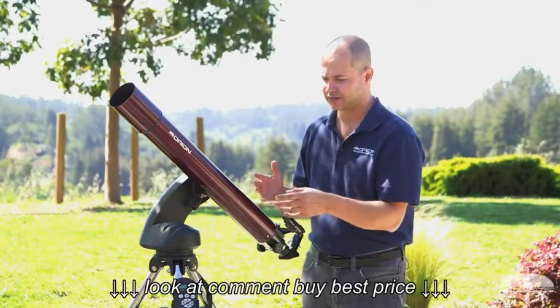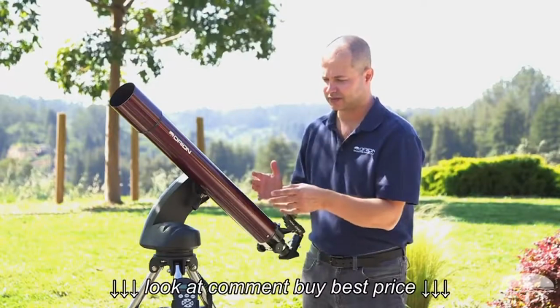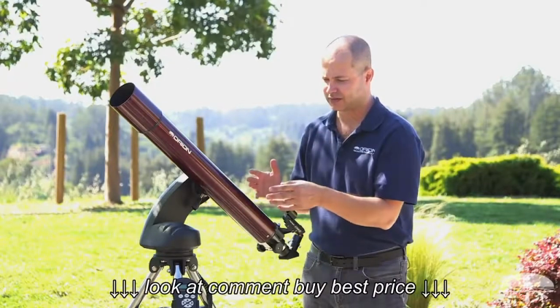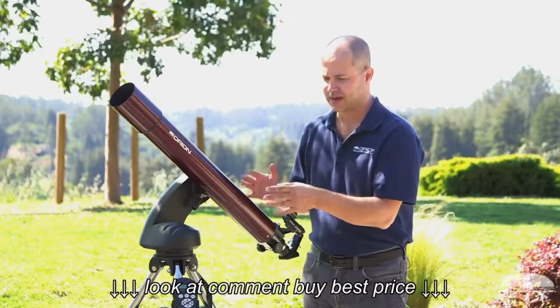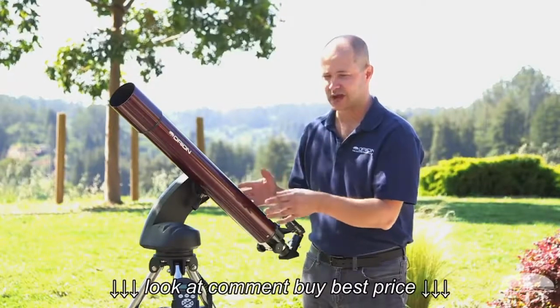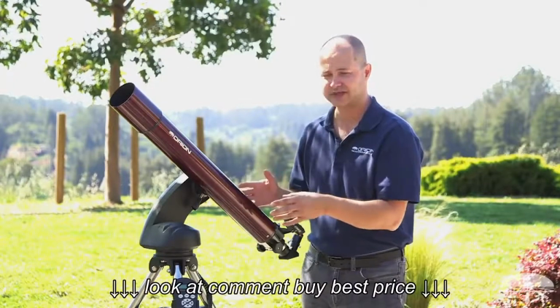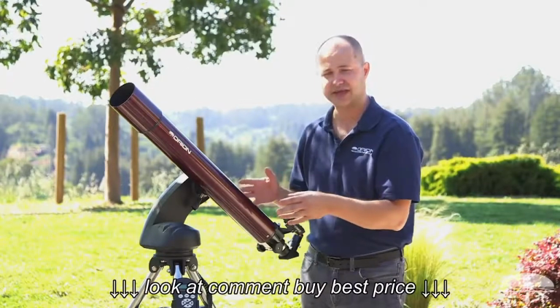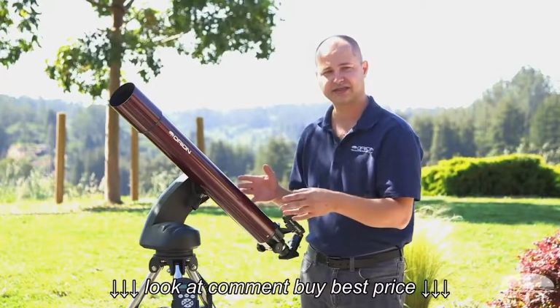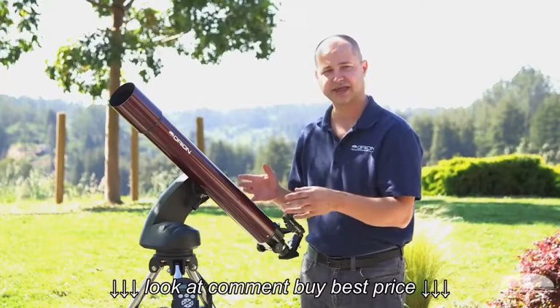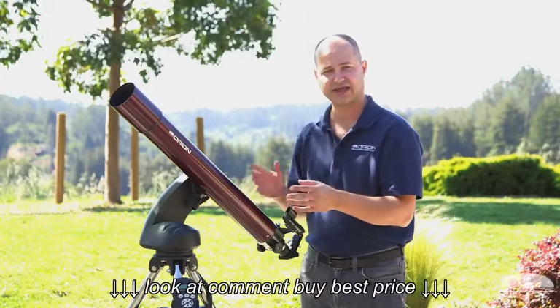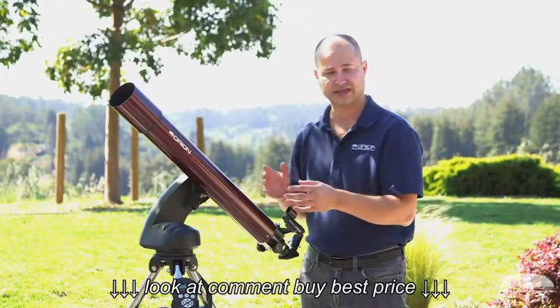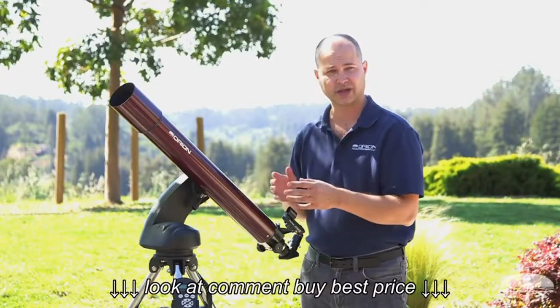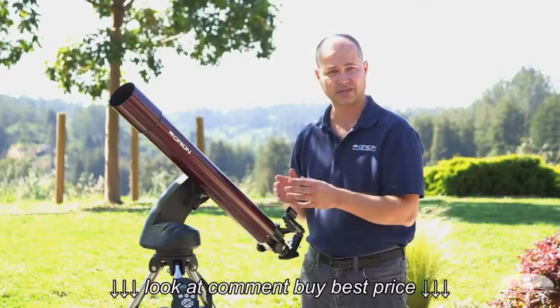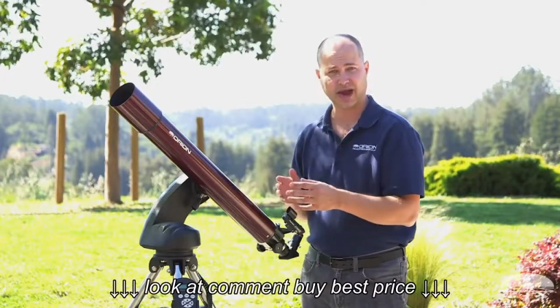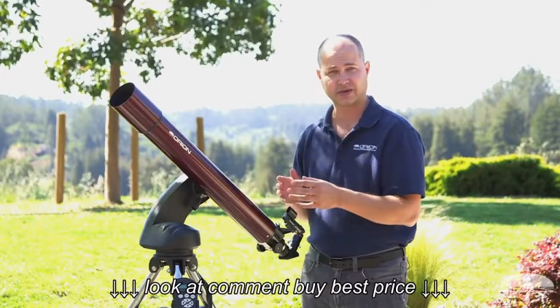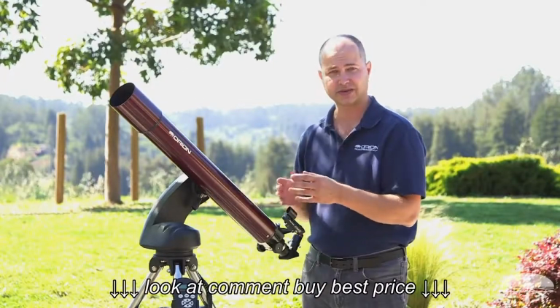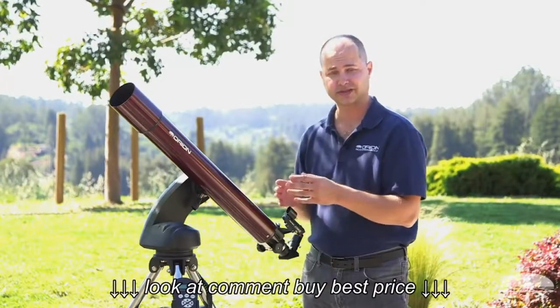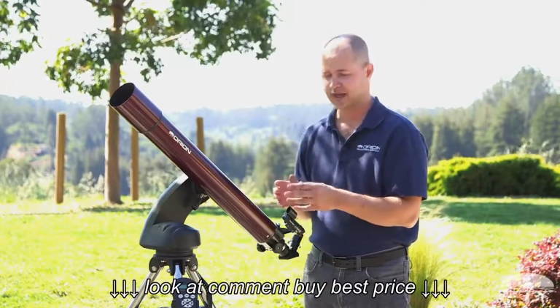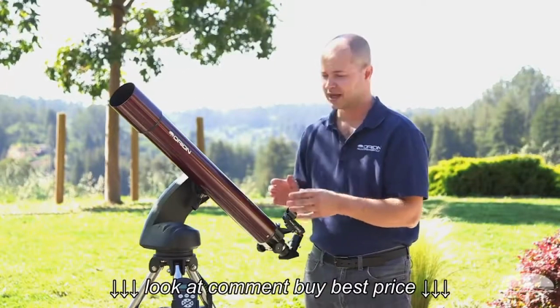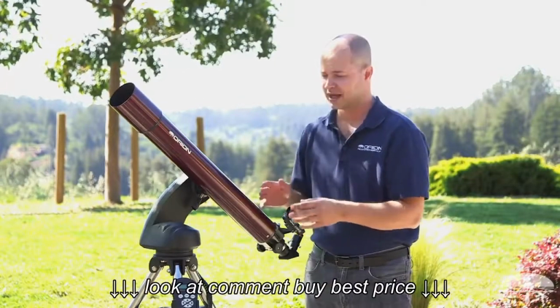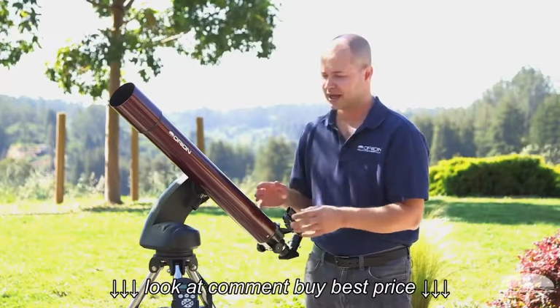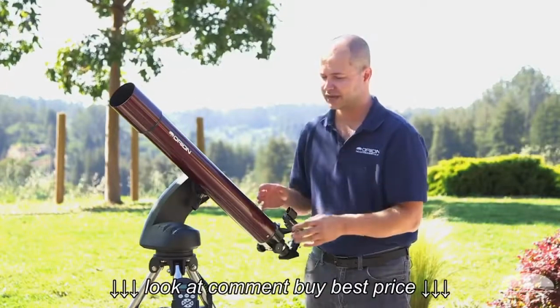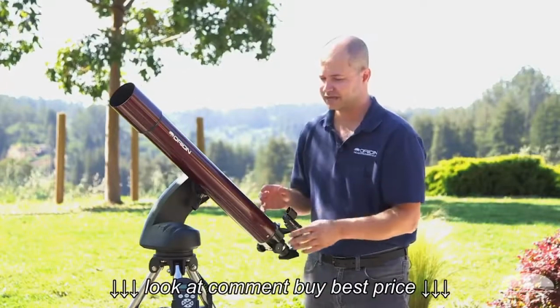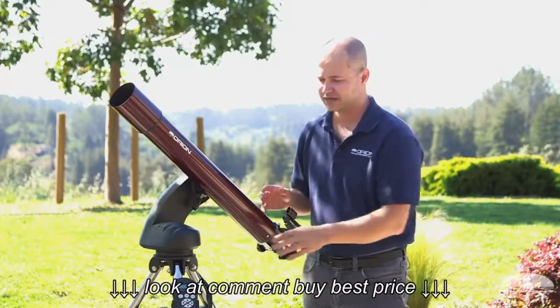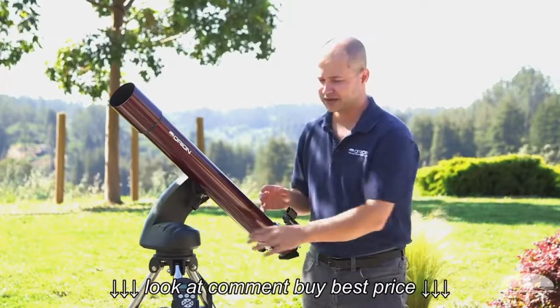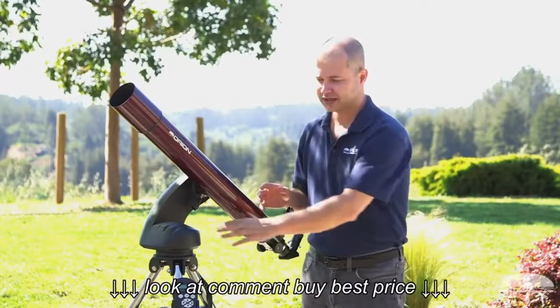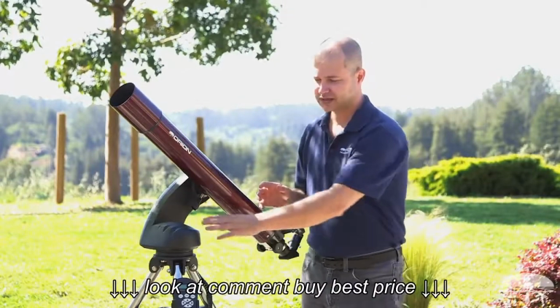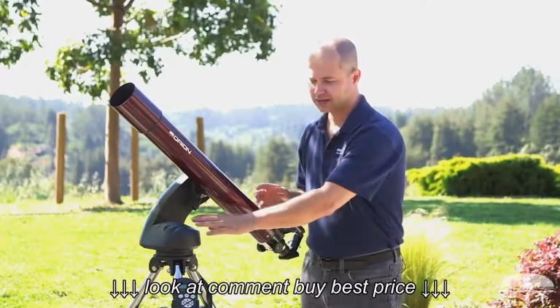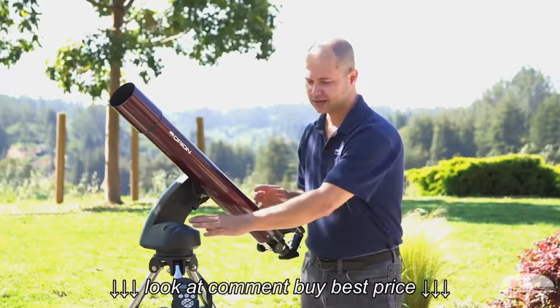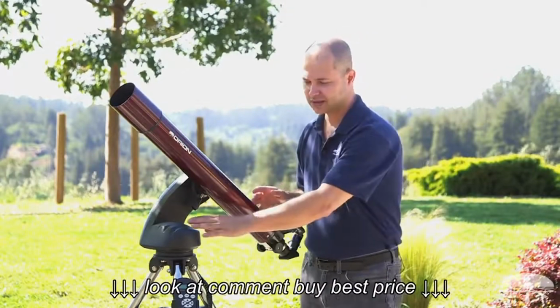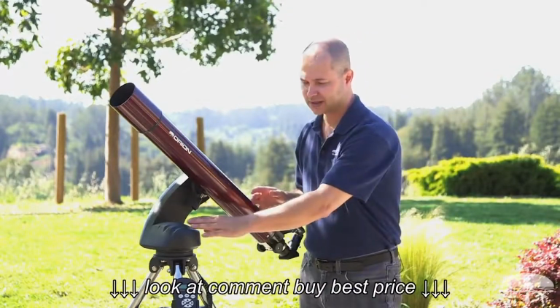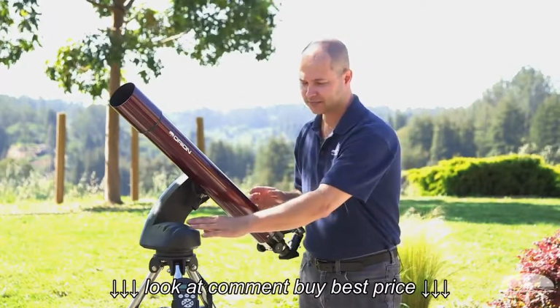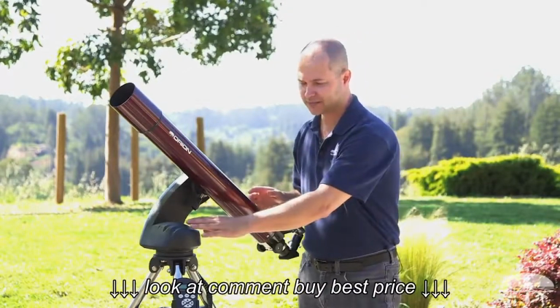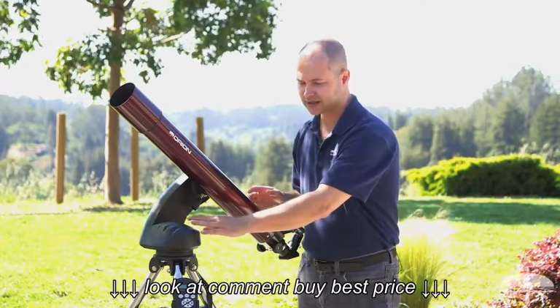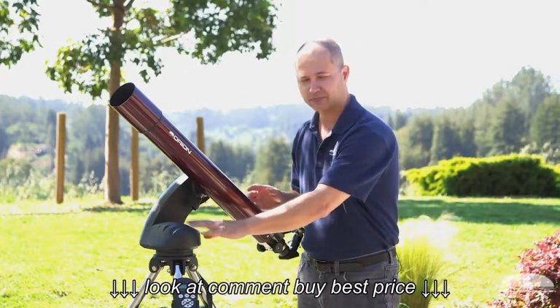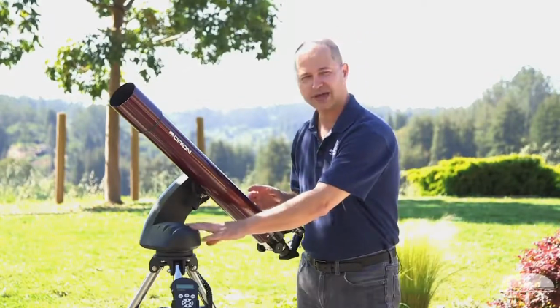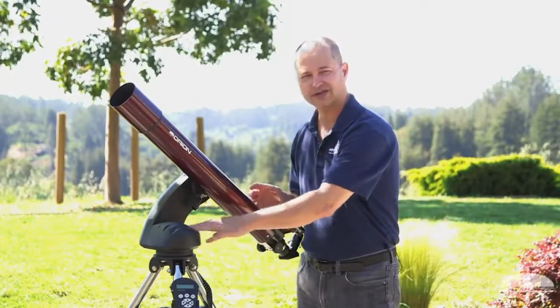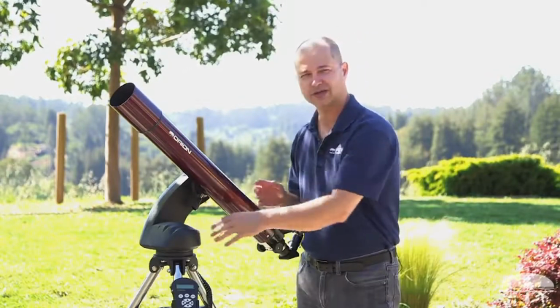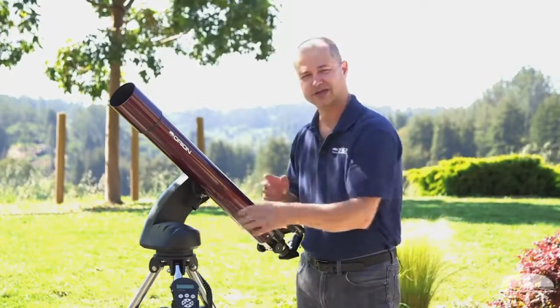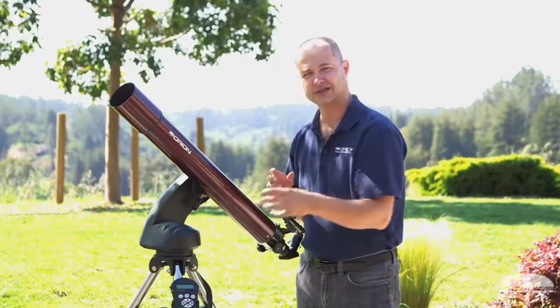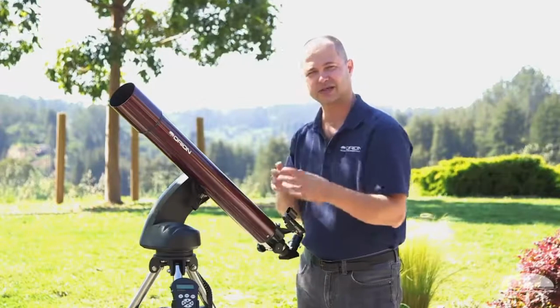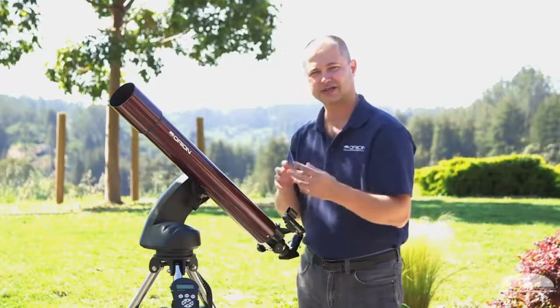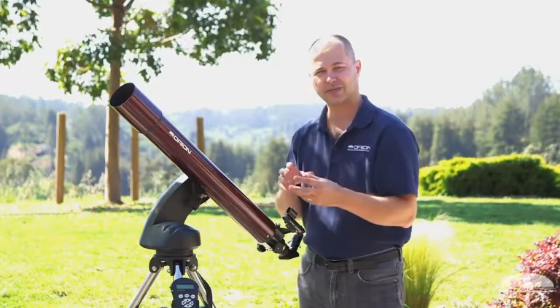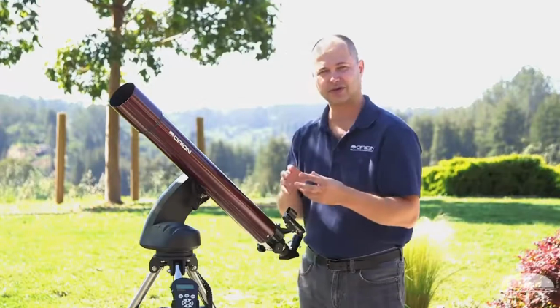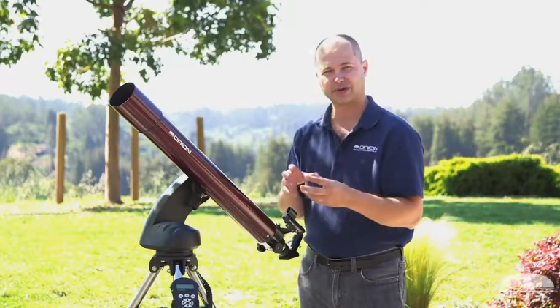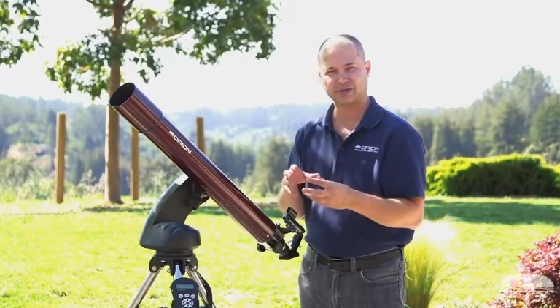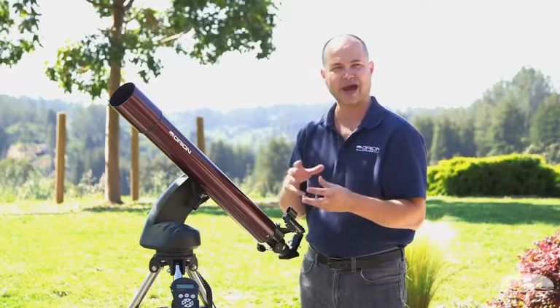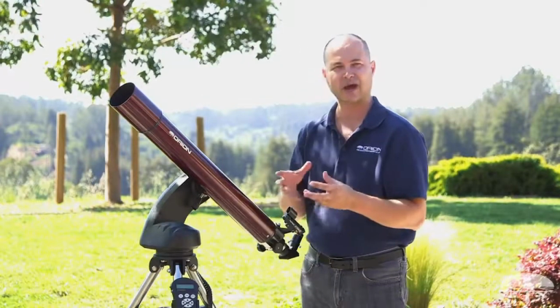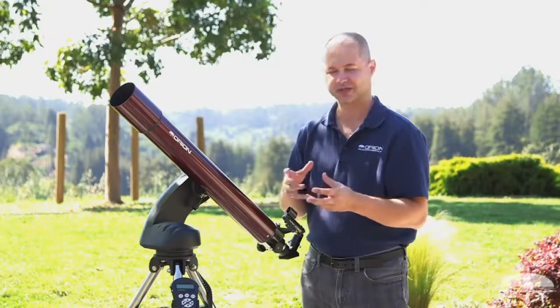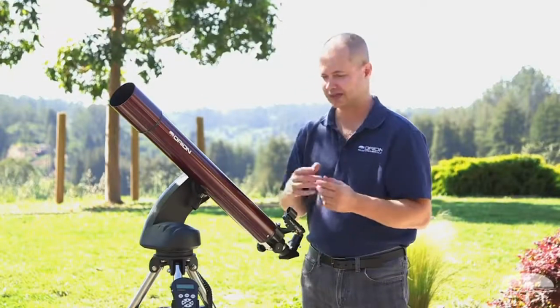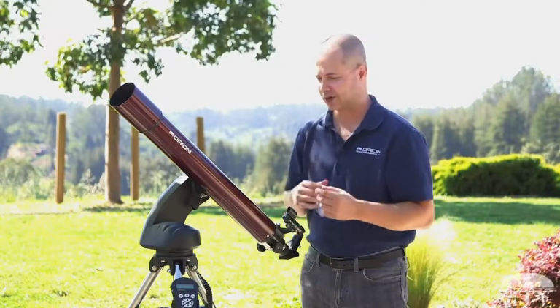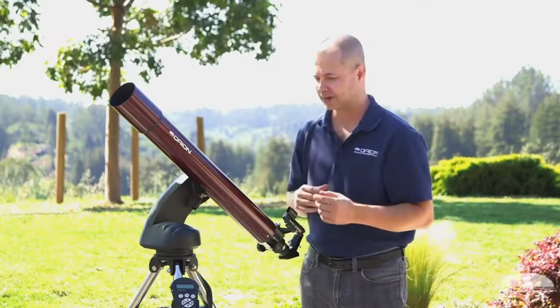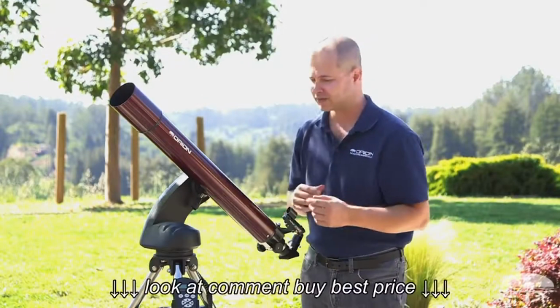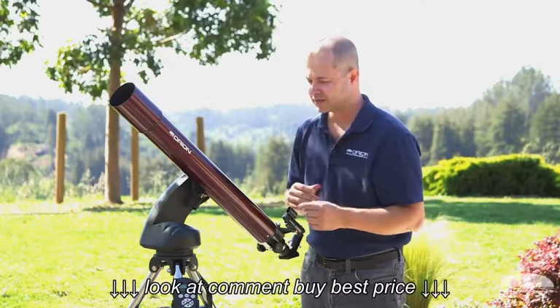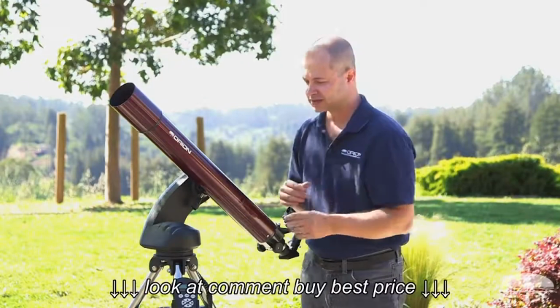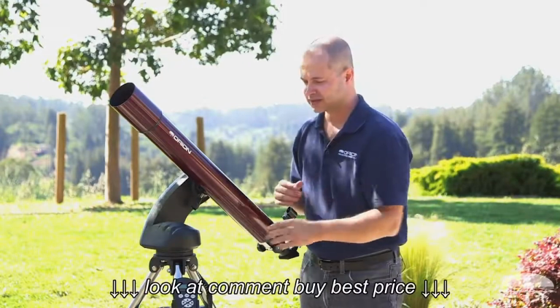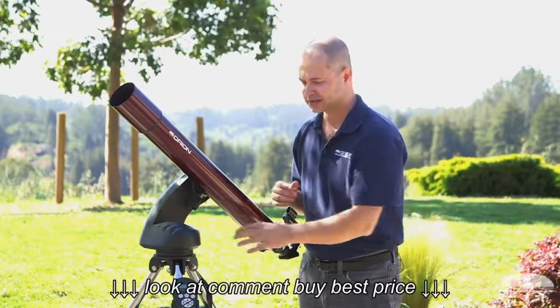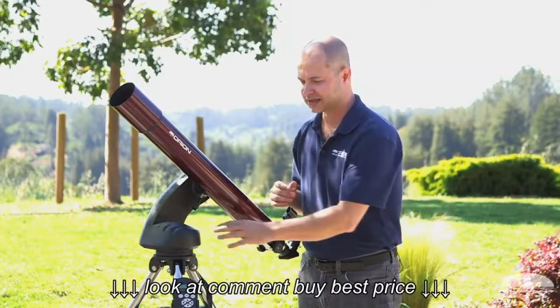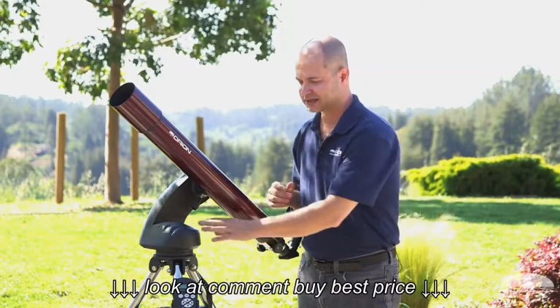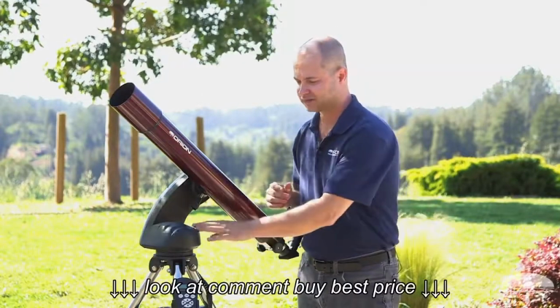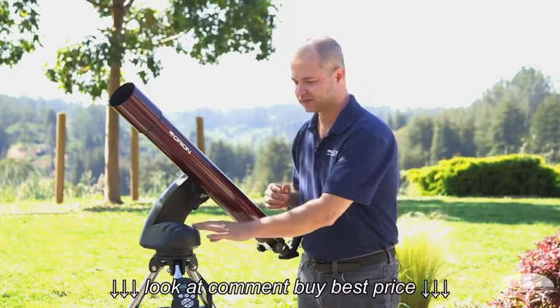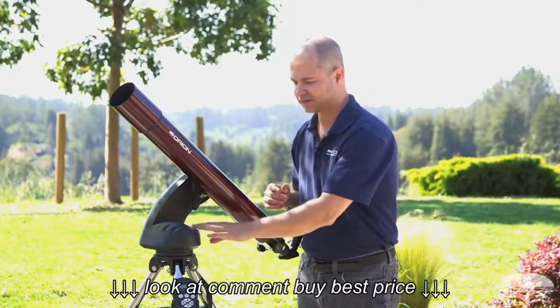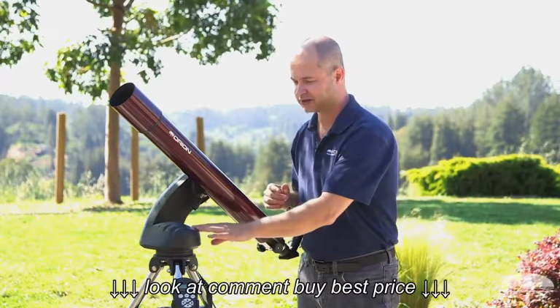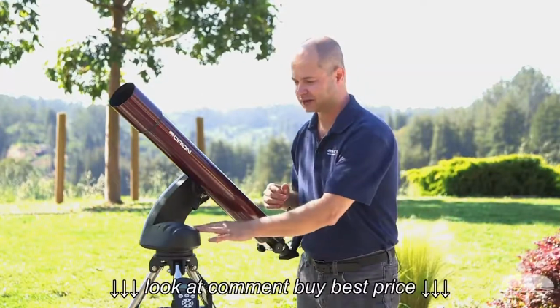The mount takes eight AA batteries, and they fit into the base unit. It's not a separate little pouch anymore, so that's a nice feature.